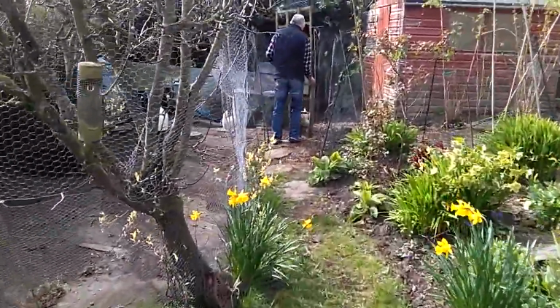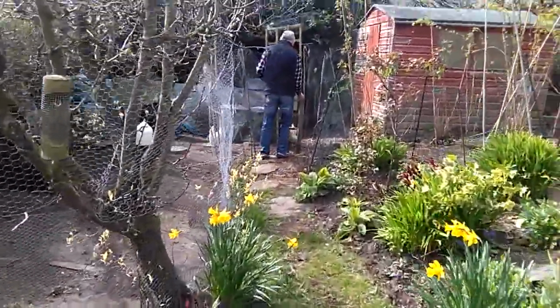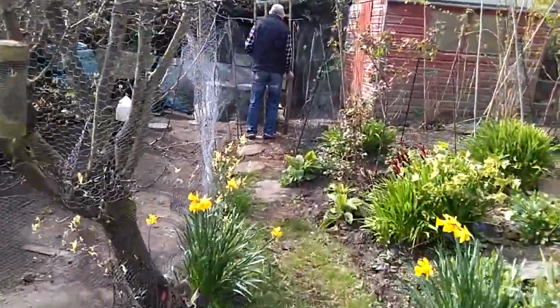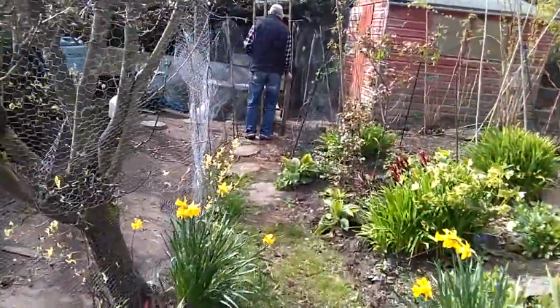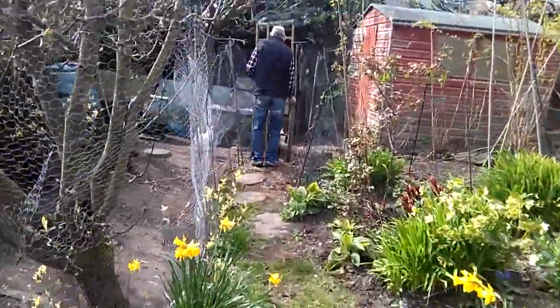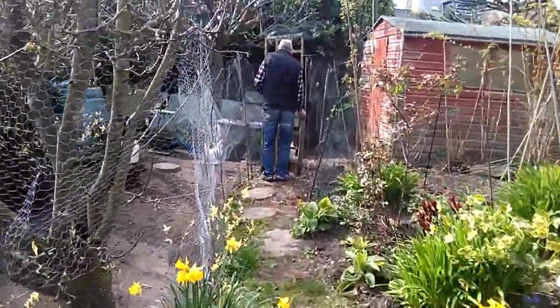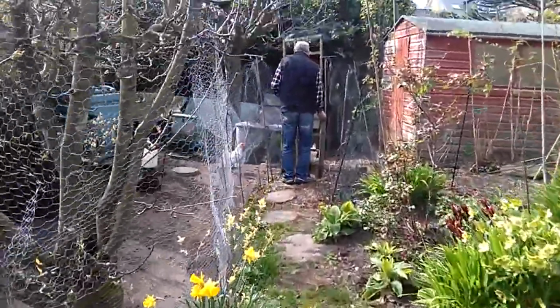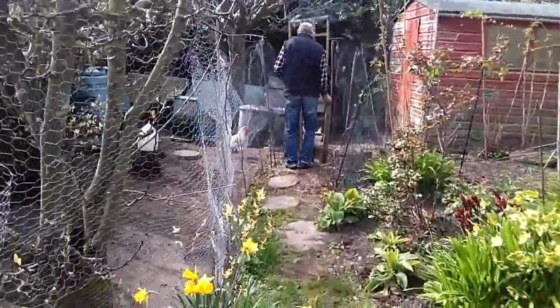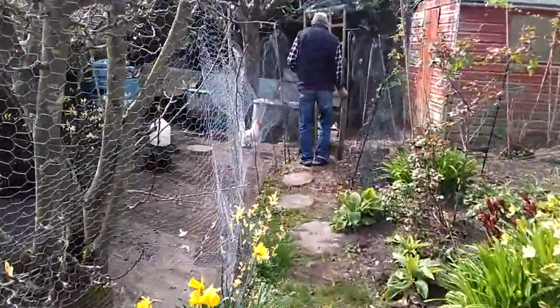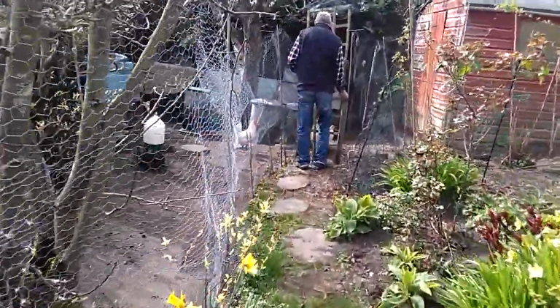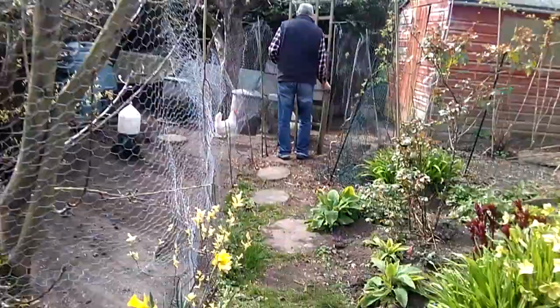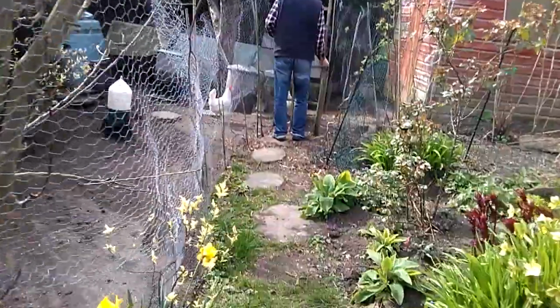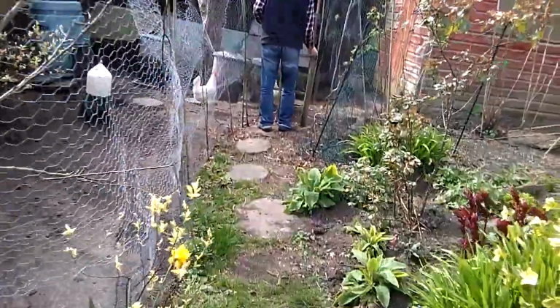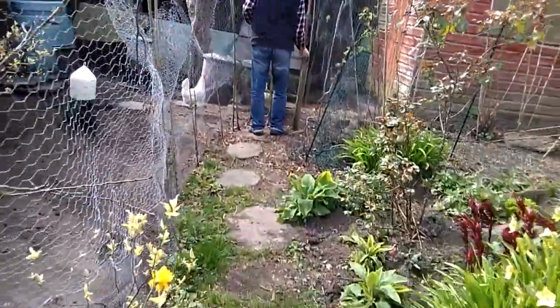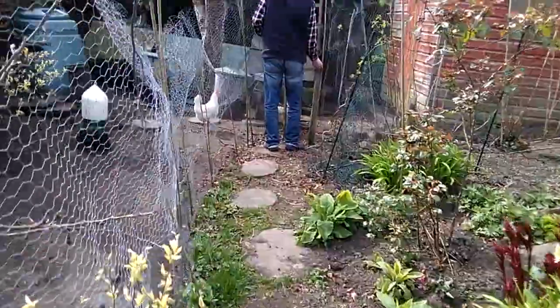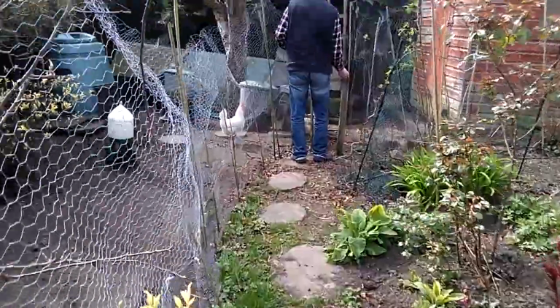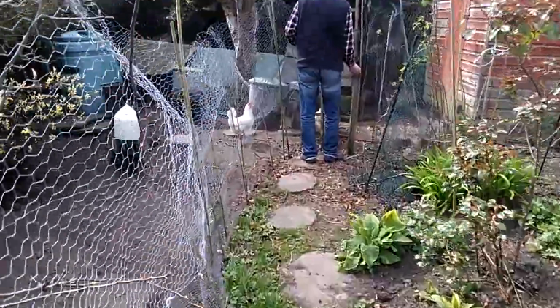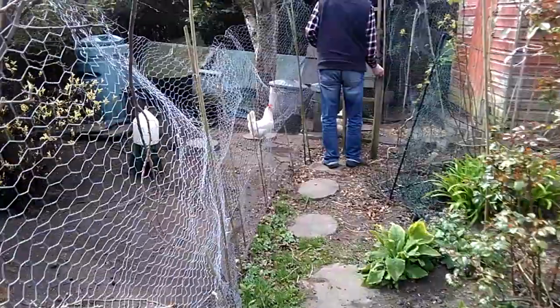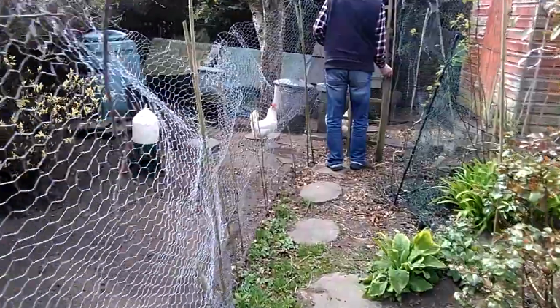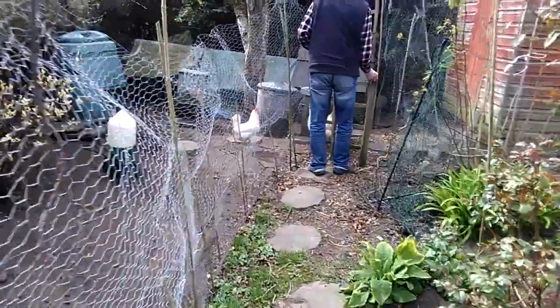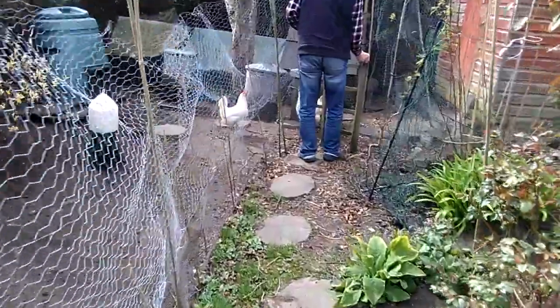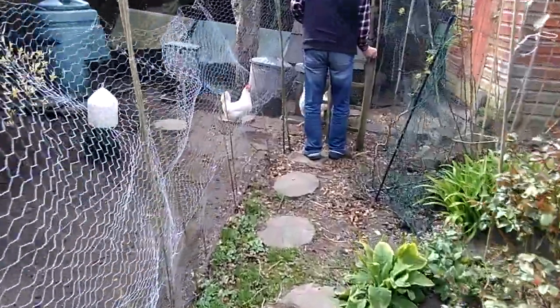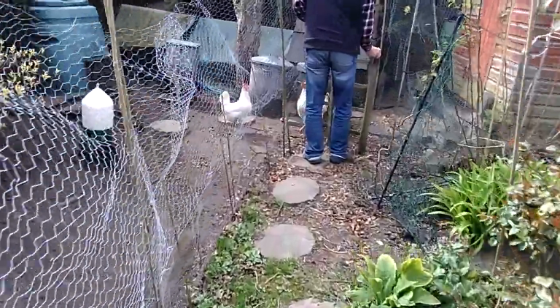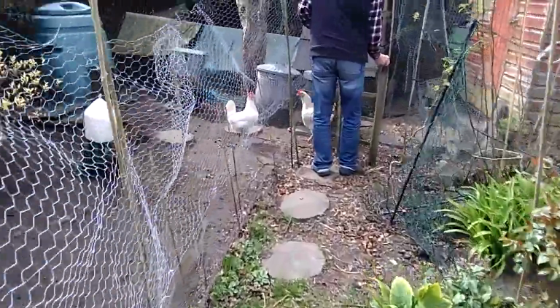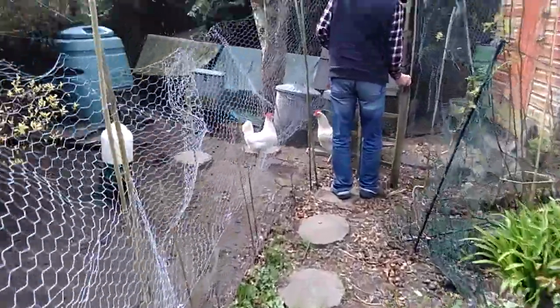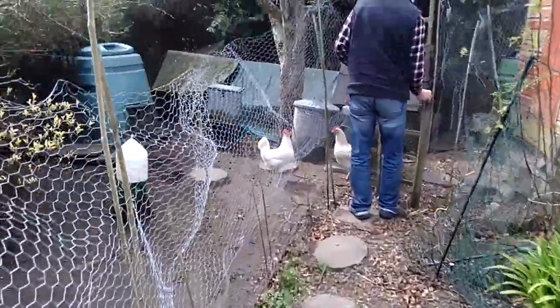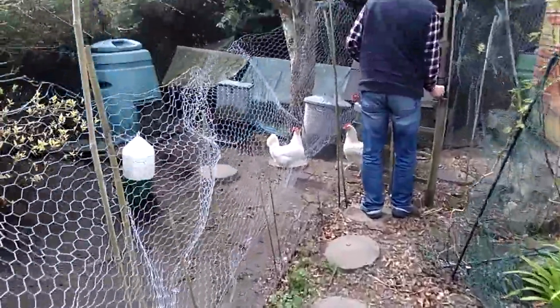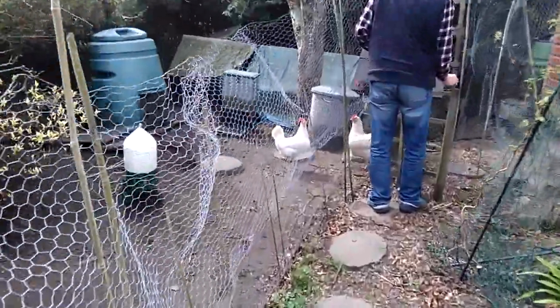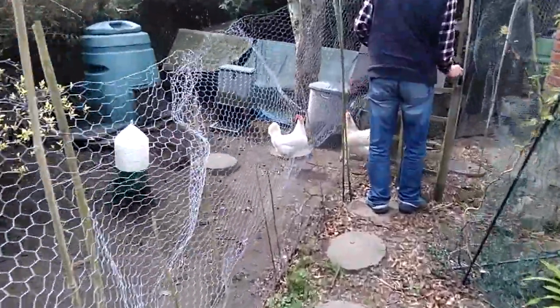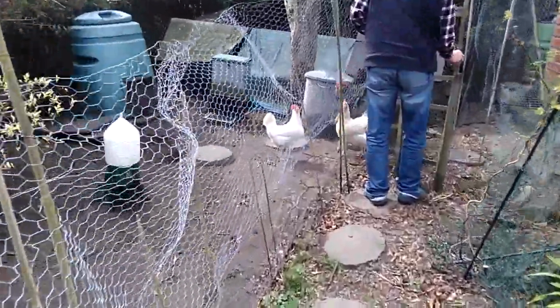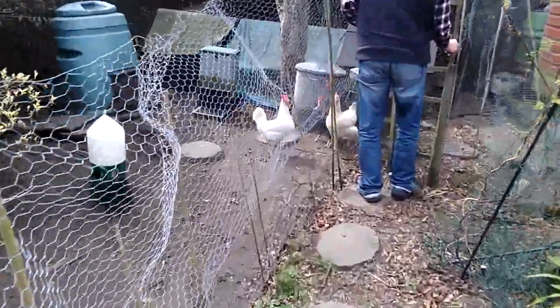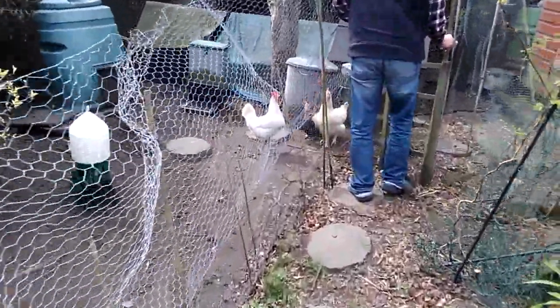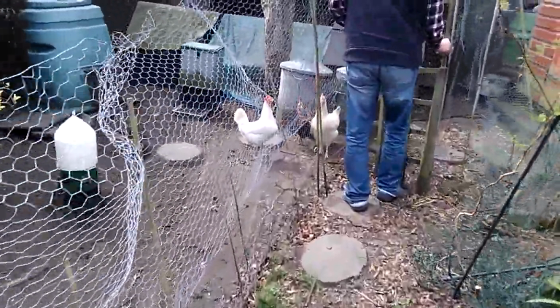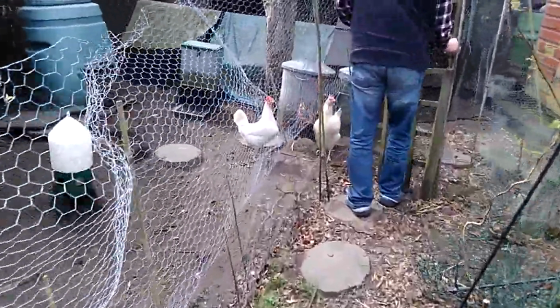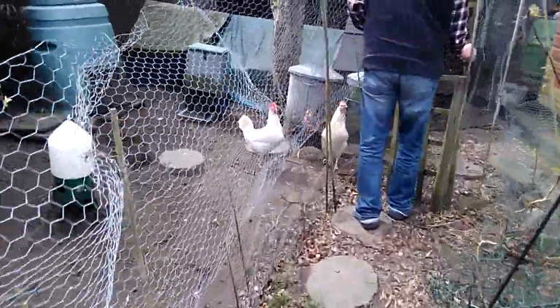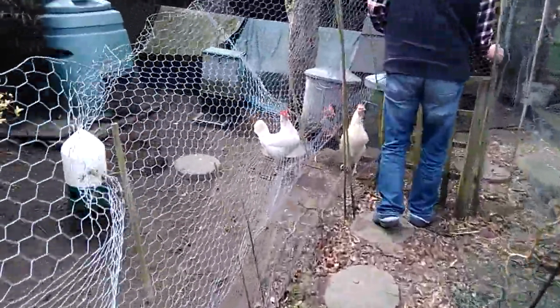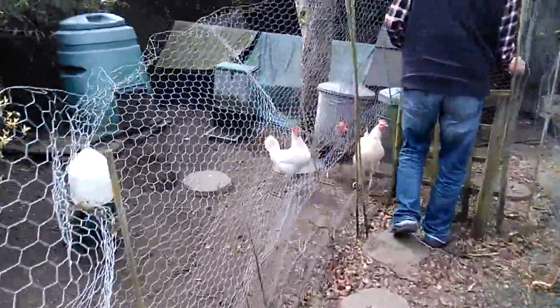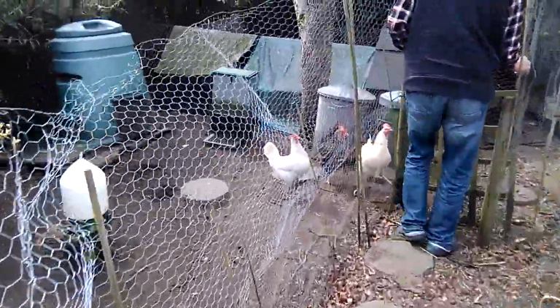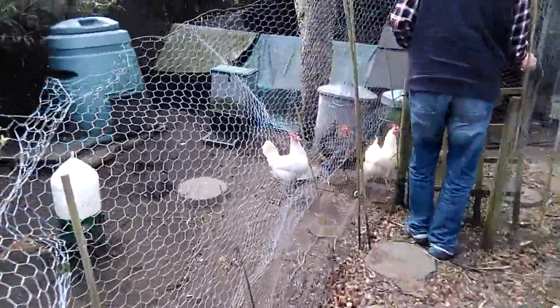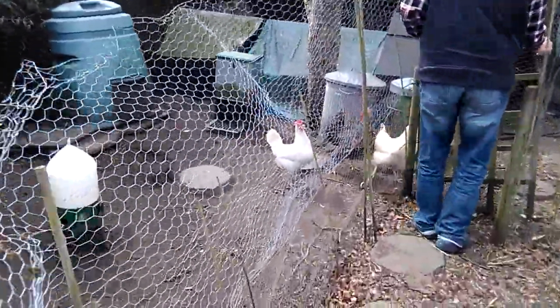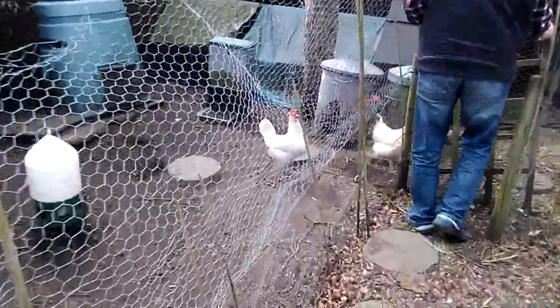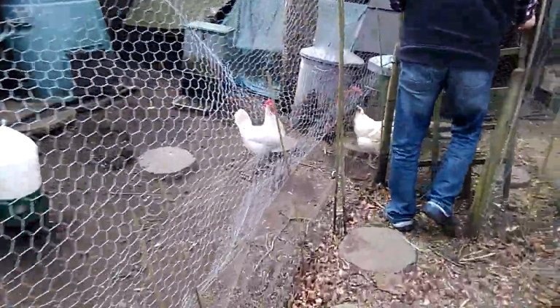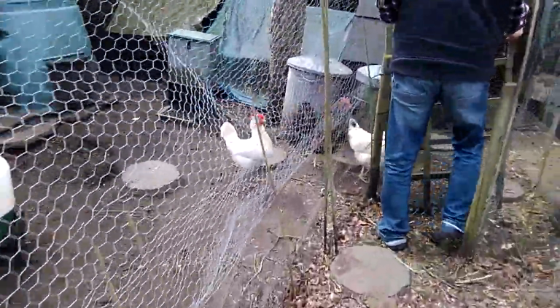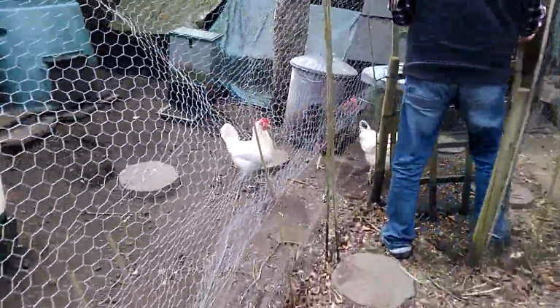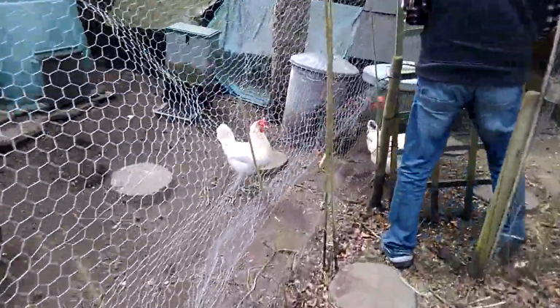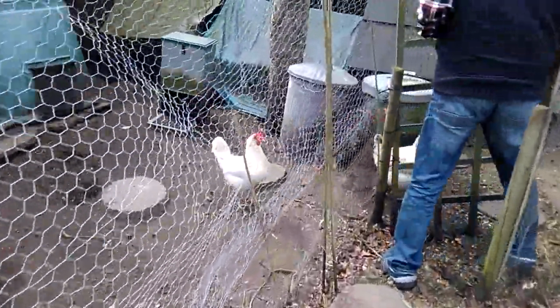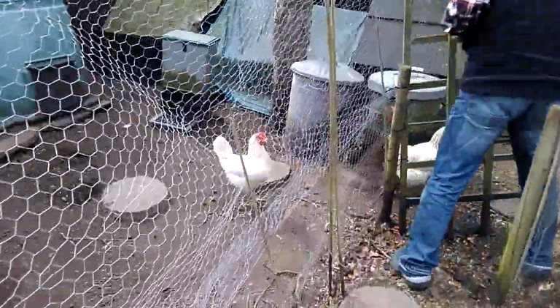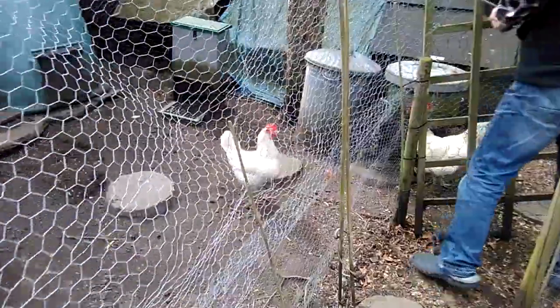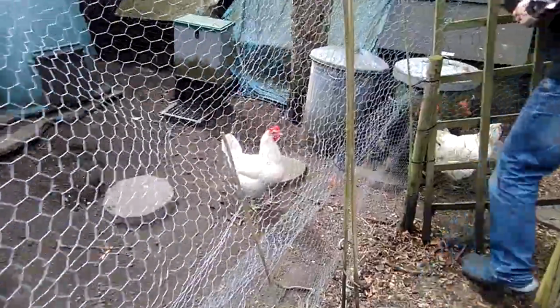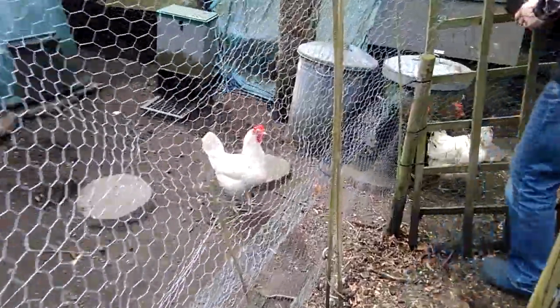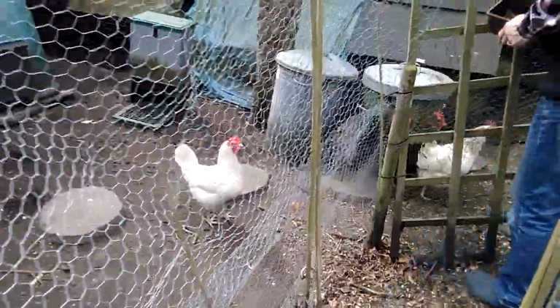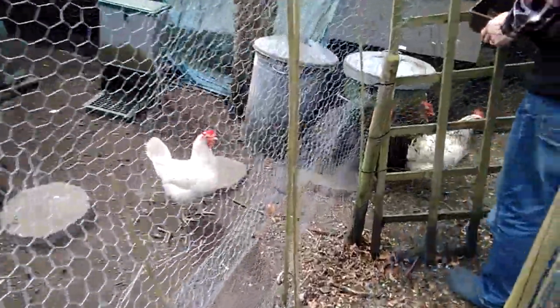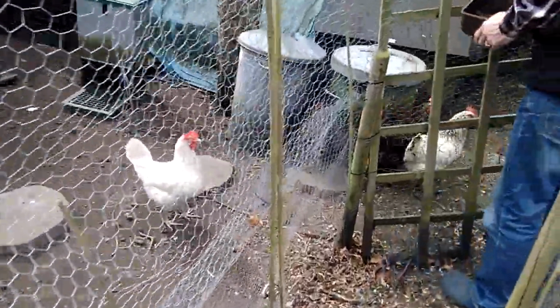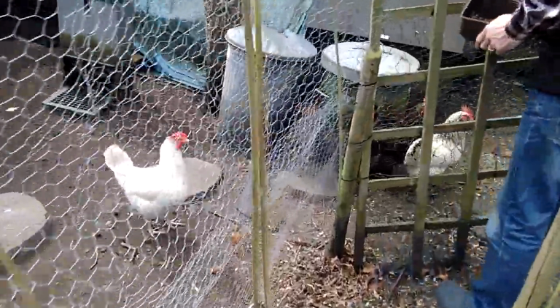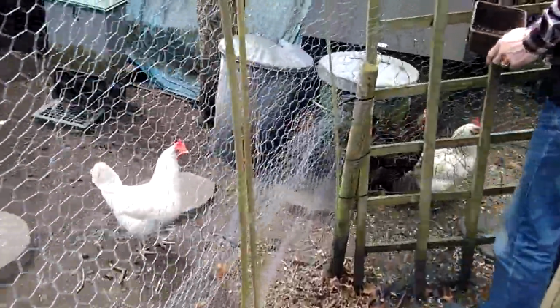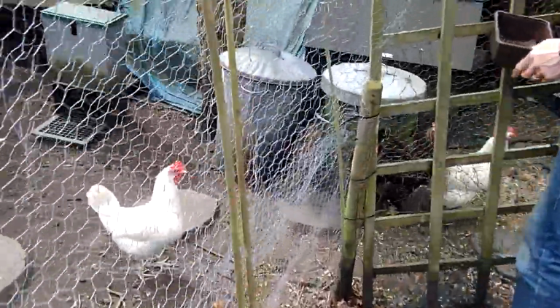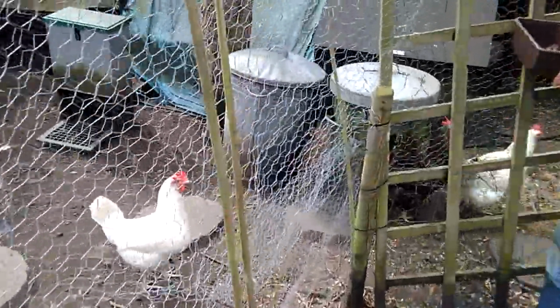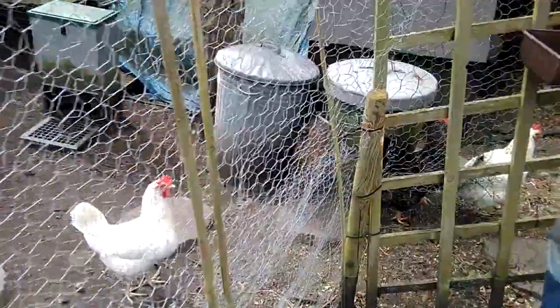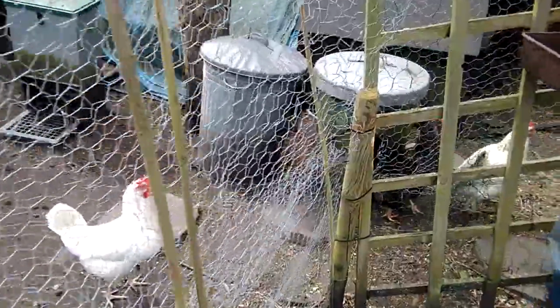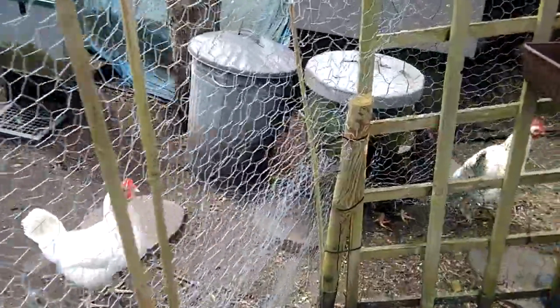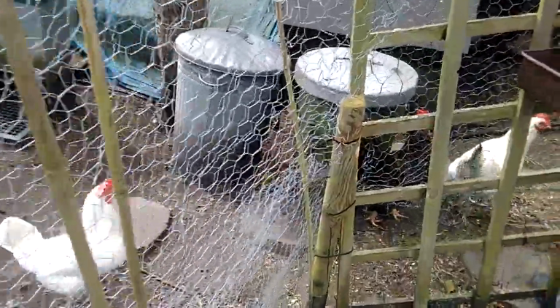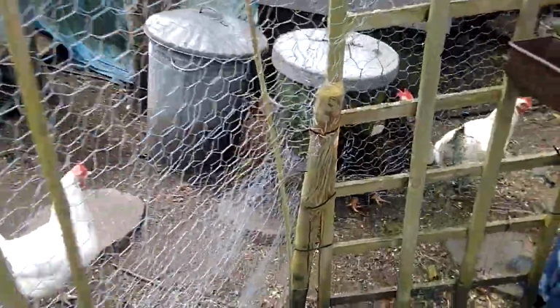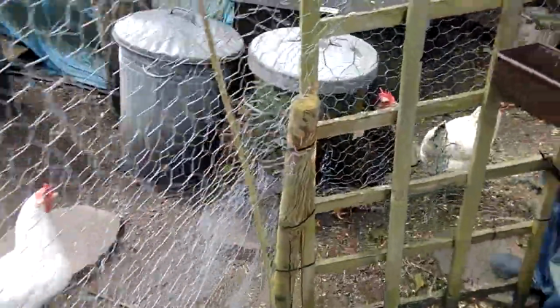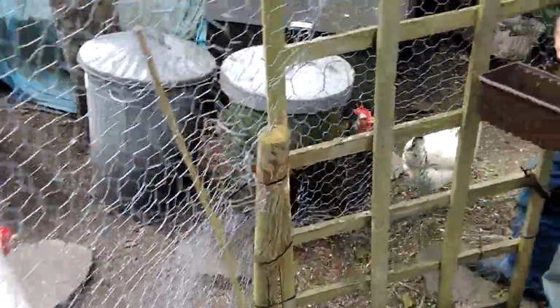Here's the chickens. Alex has got a treat for them, which is some lamb fat, which they love. They love anything meaty.